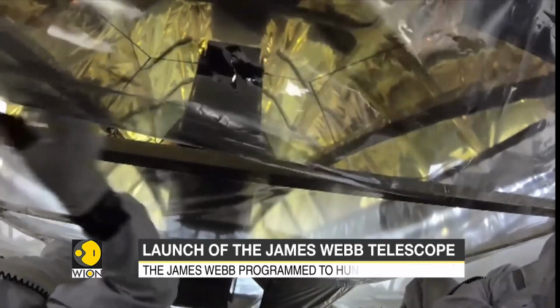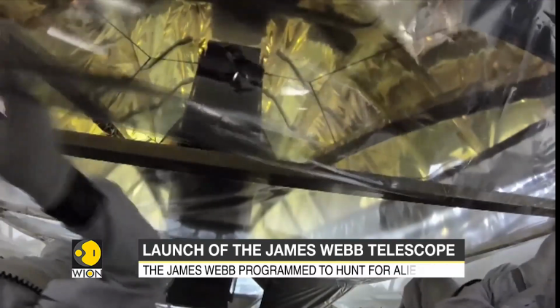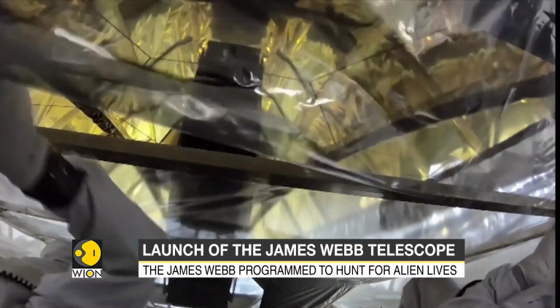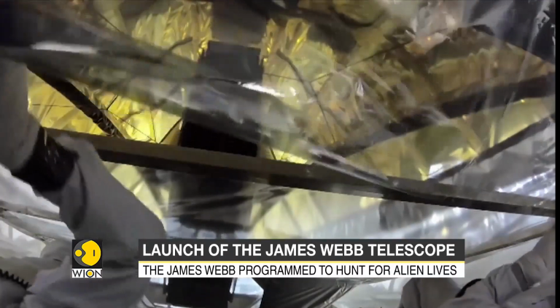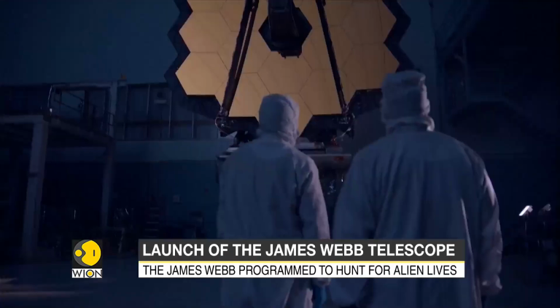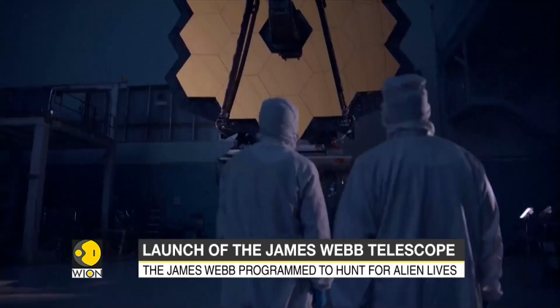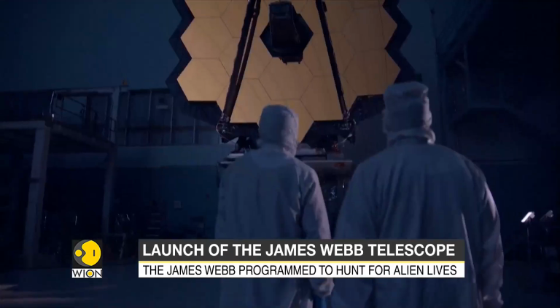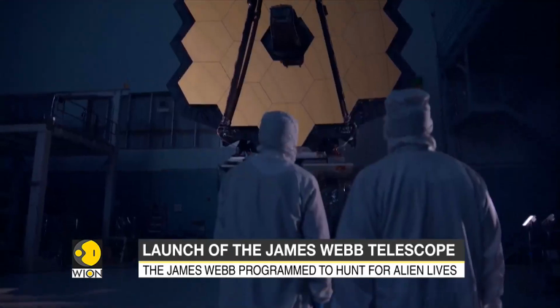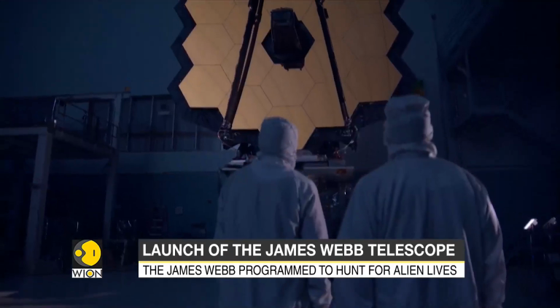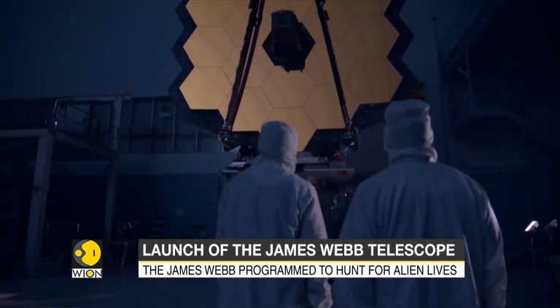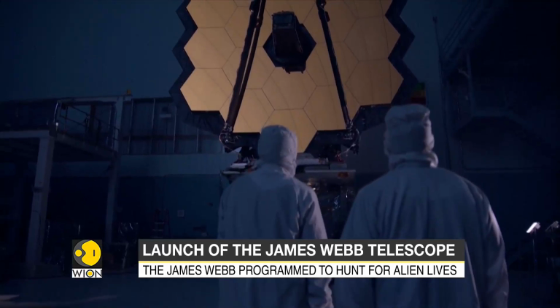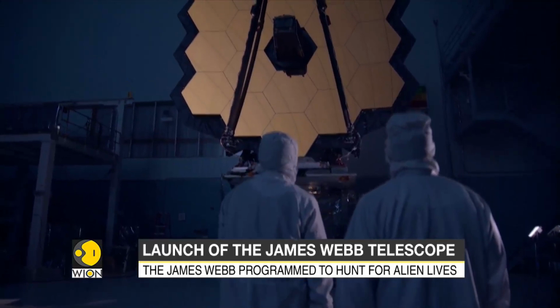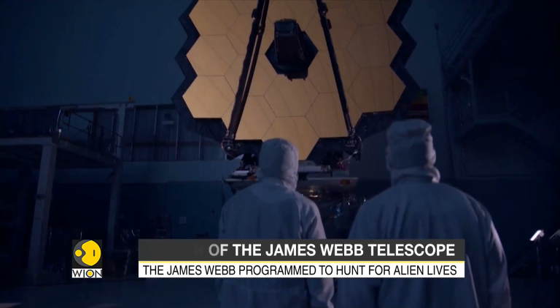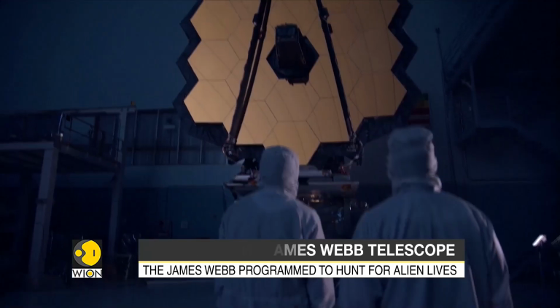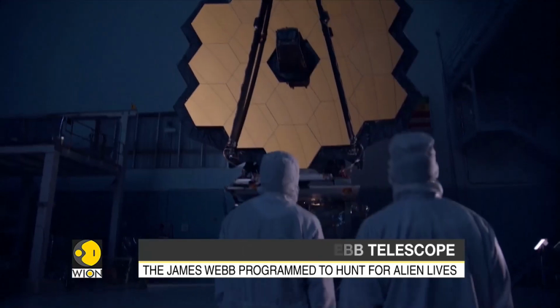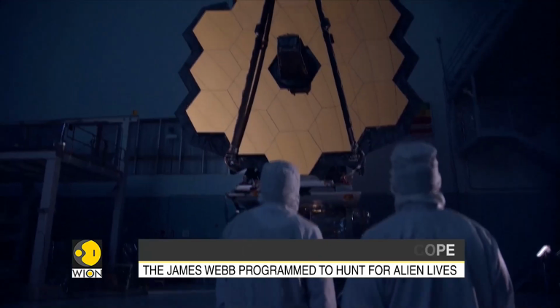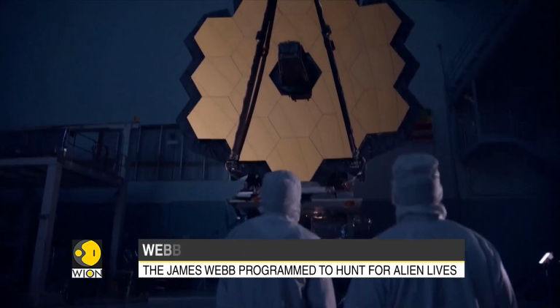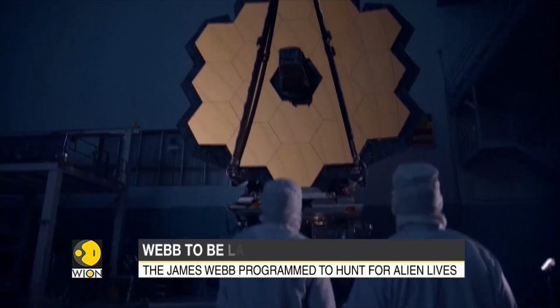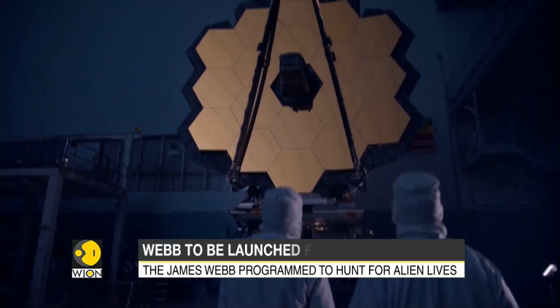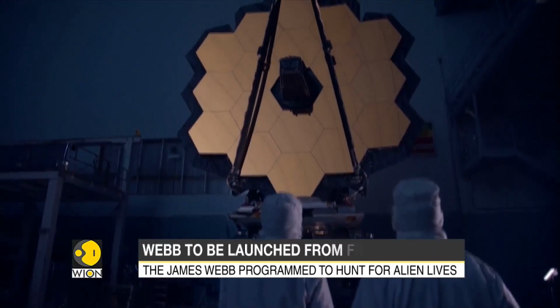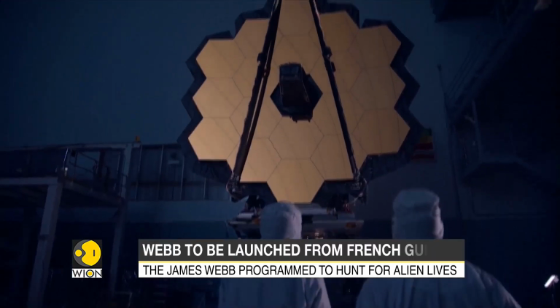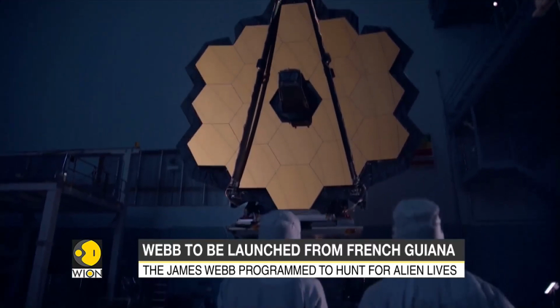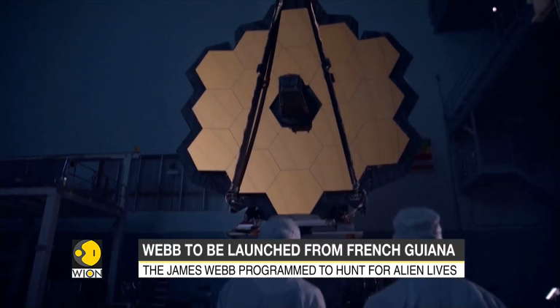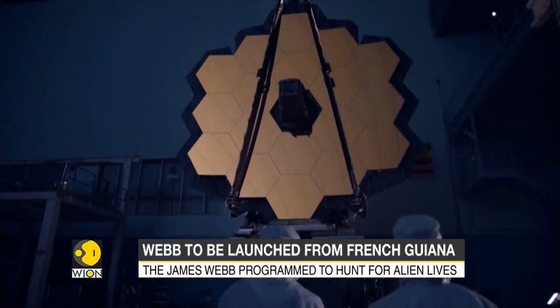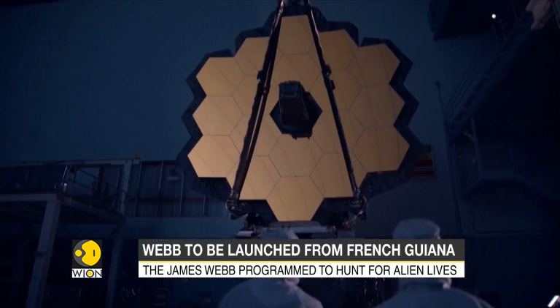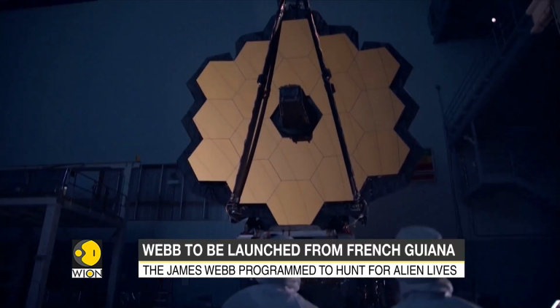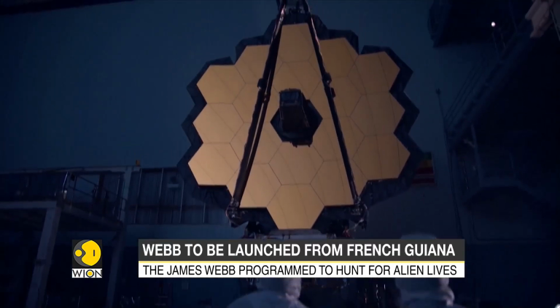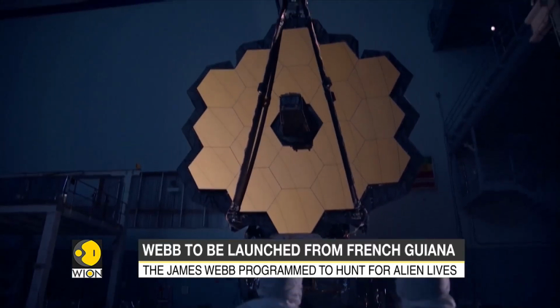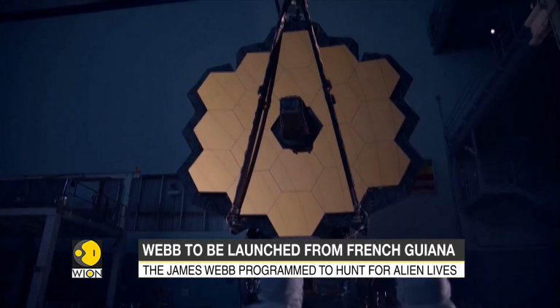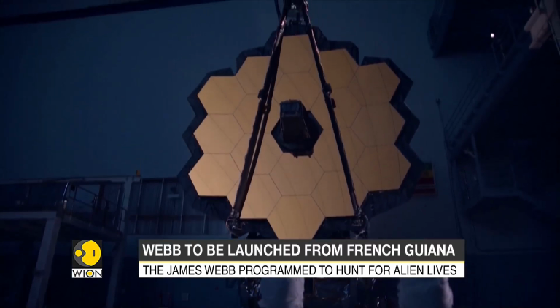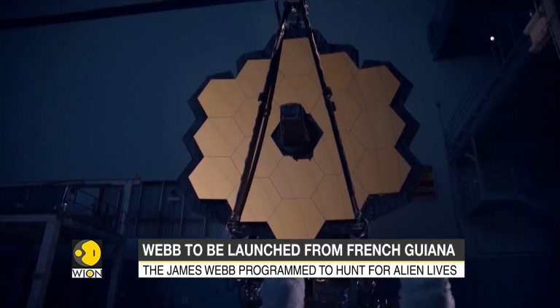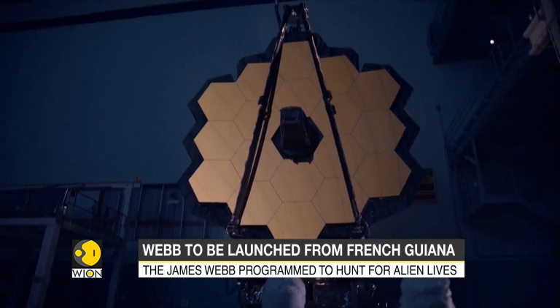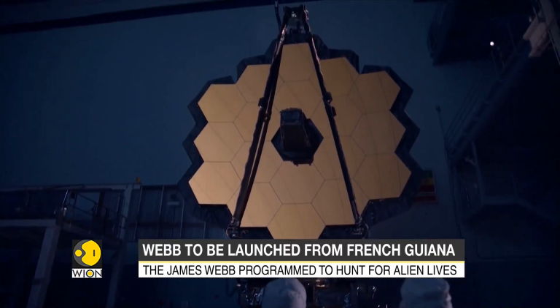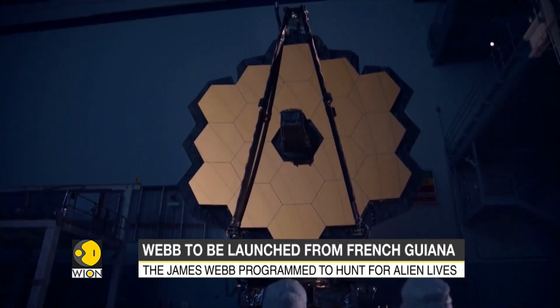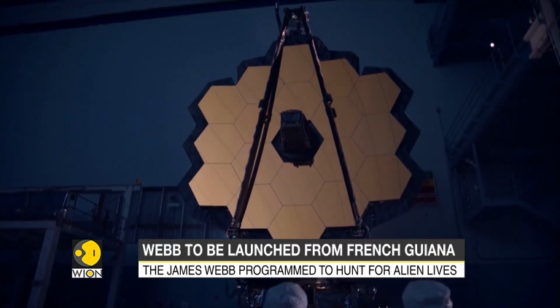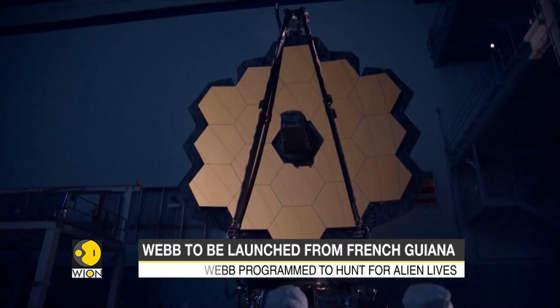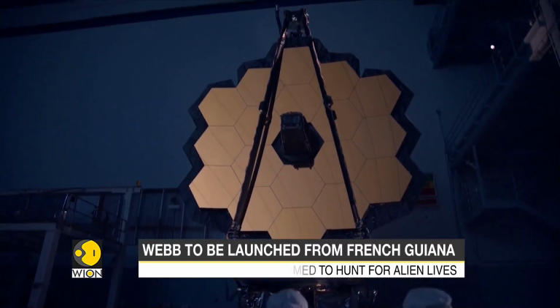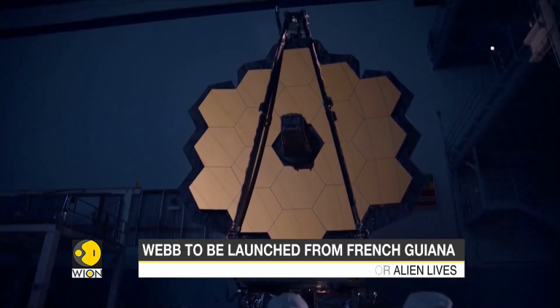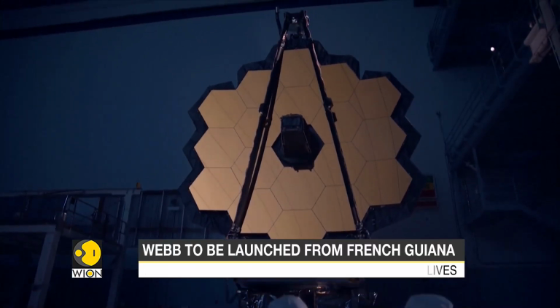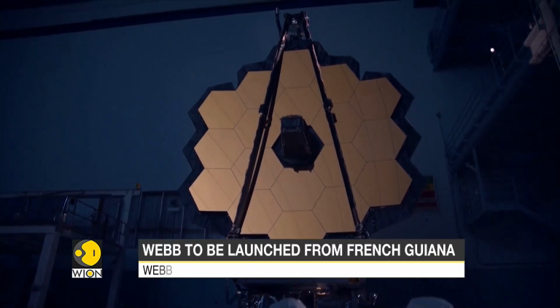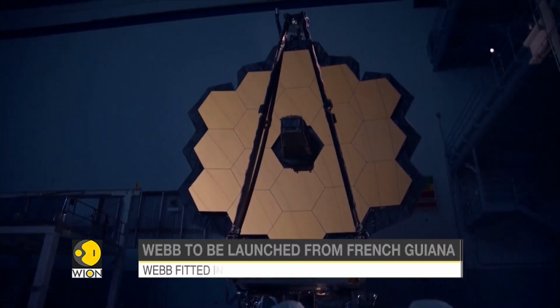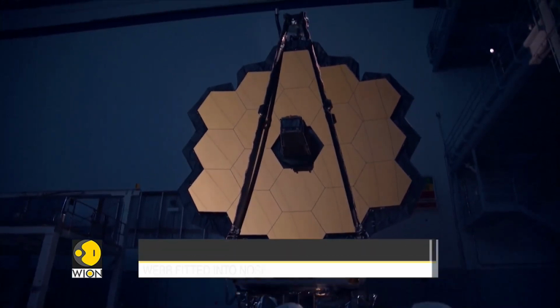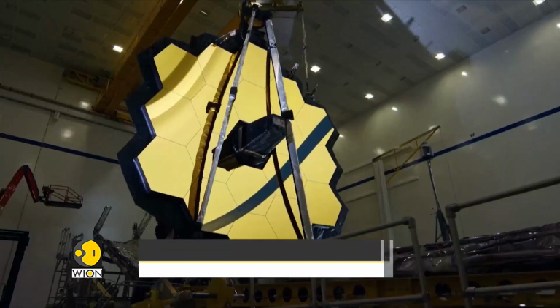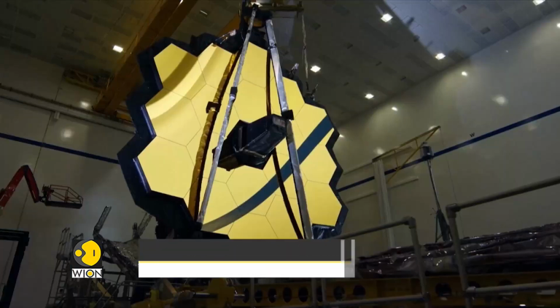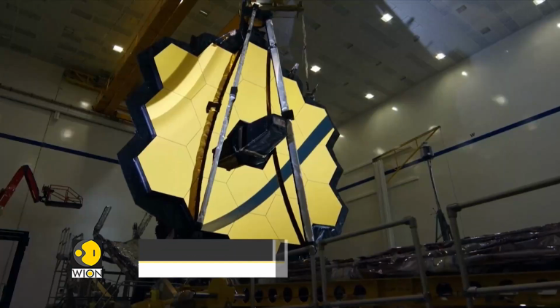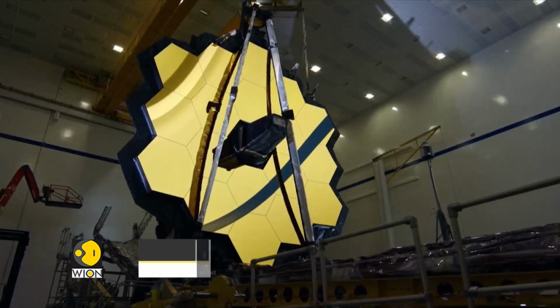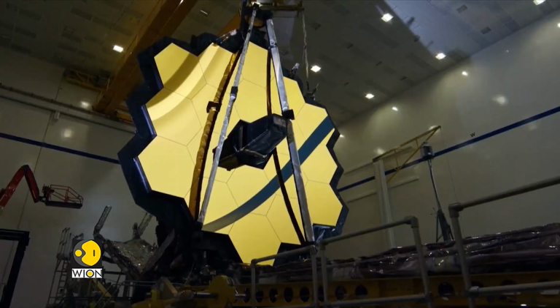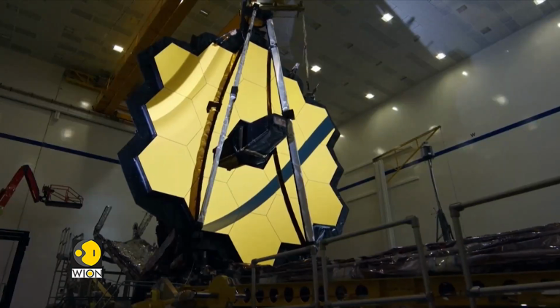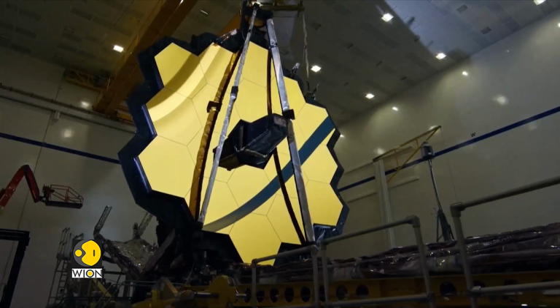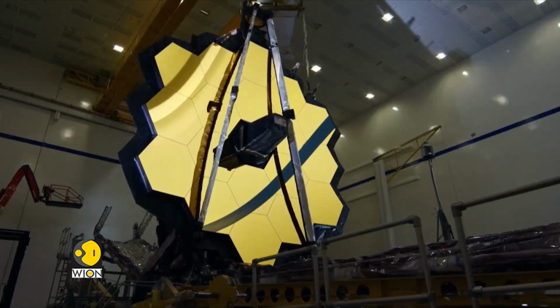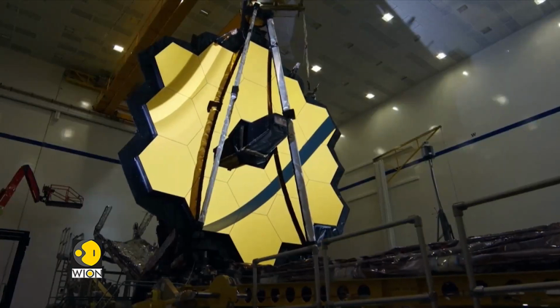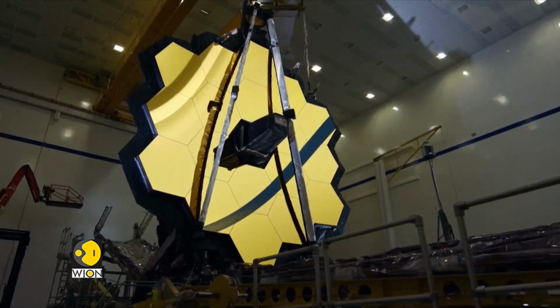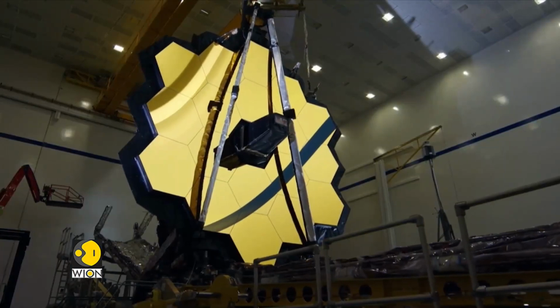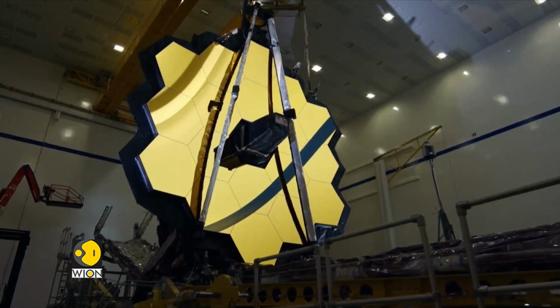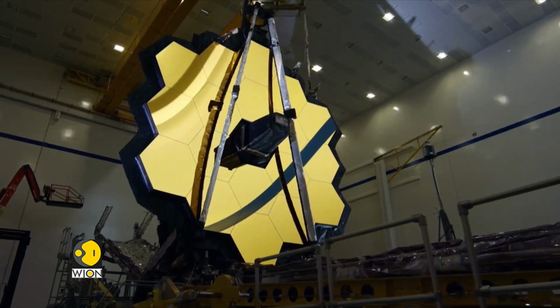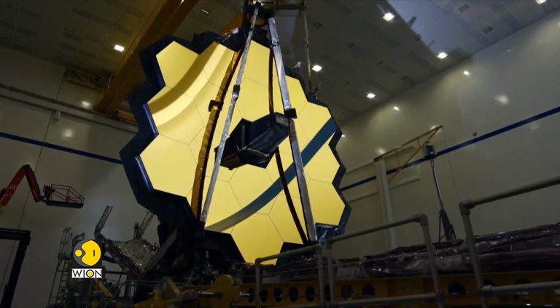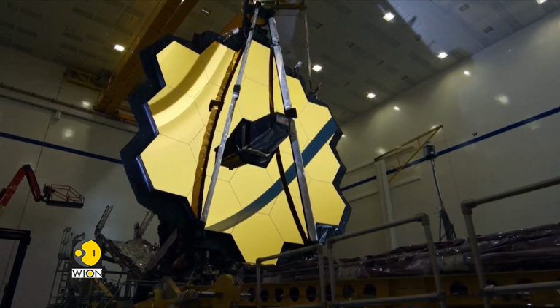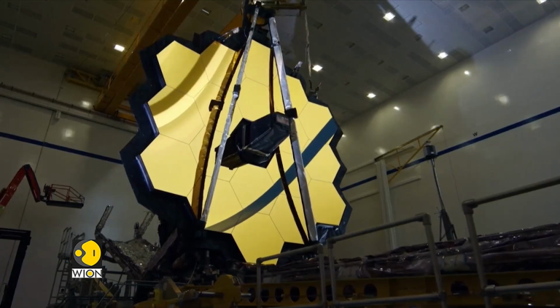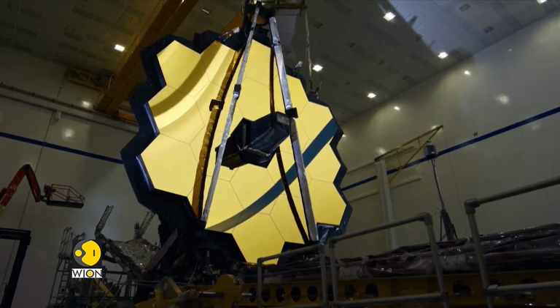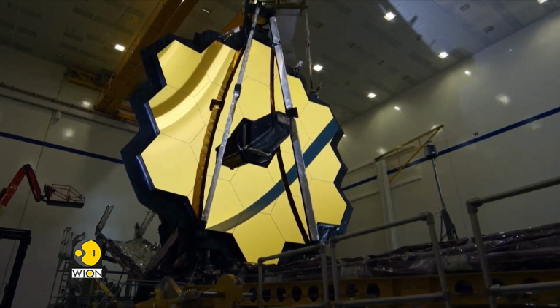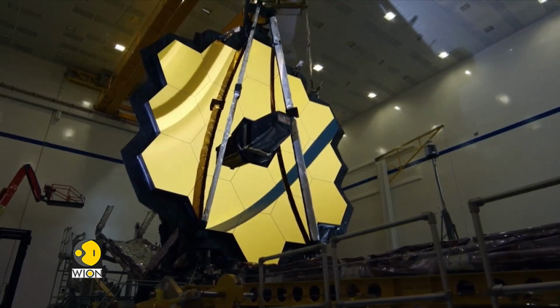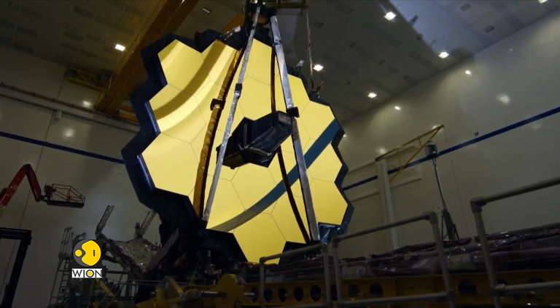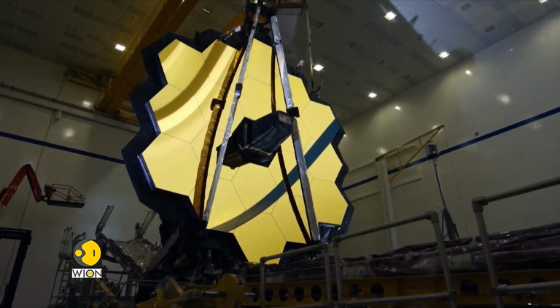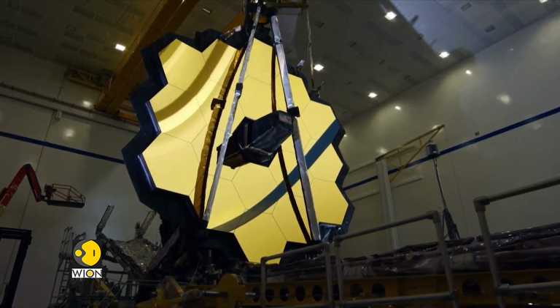The telescope will be supervised by the Space Telescope Science Institute in Baltimore, one that also operates the Hubble.